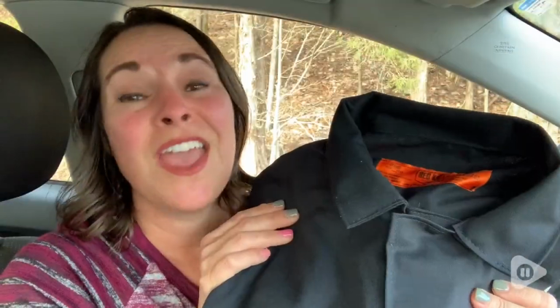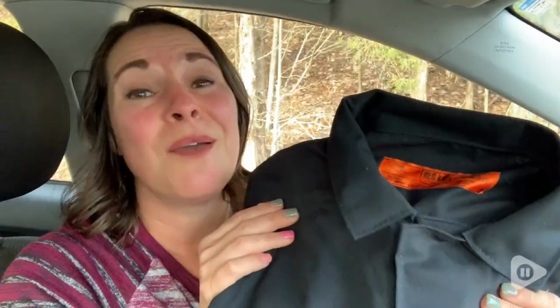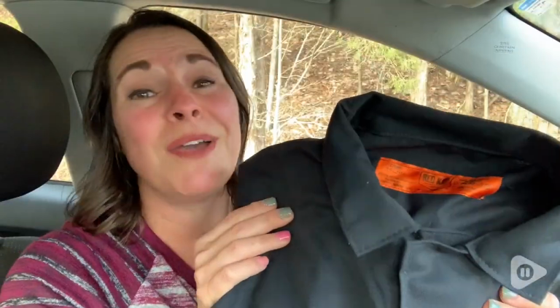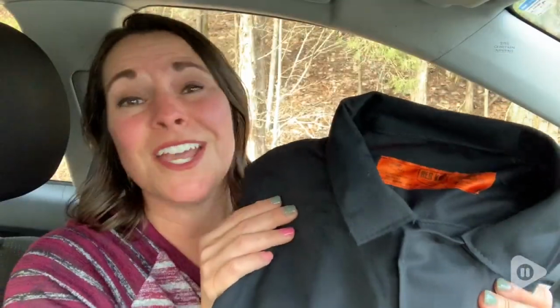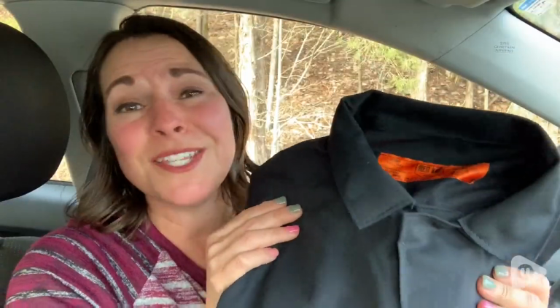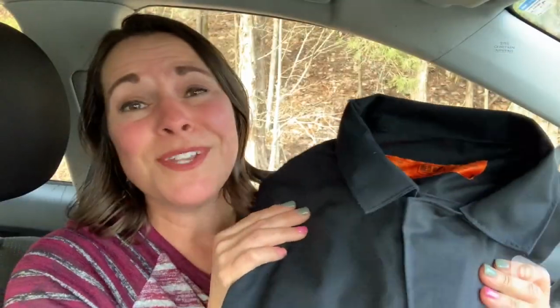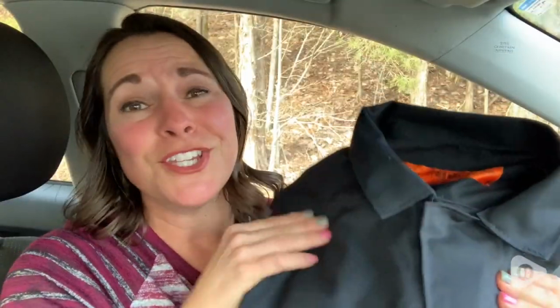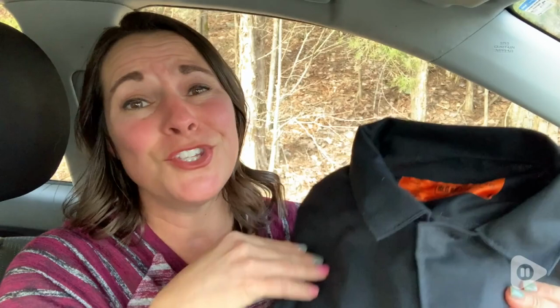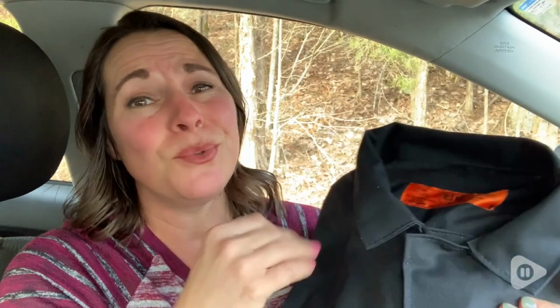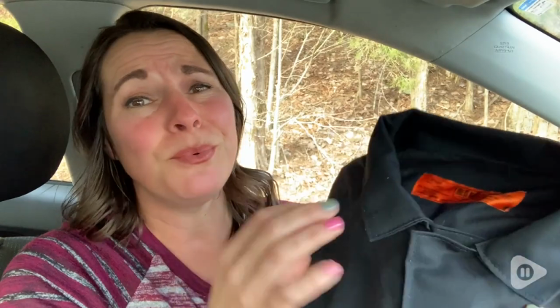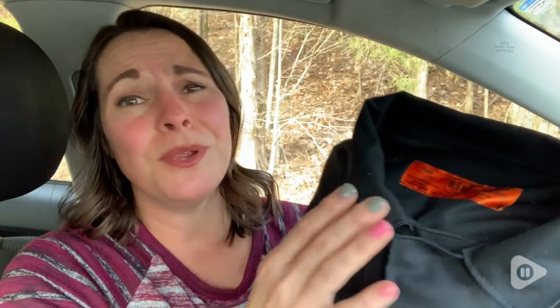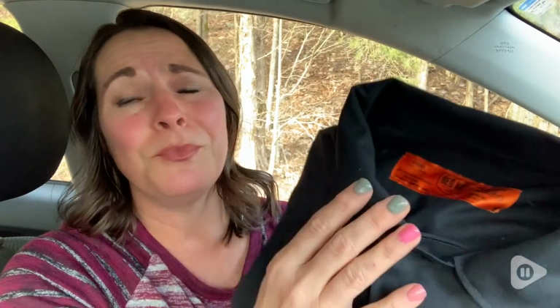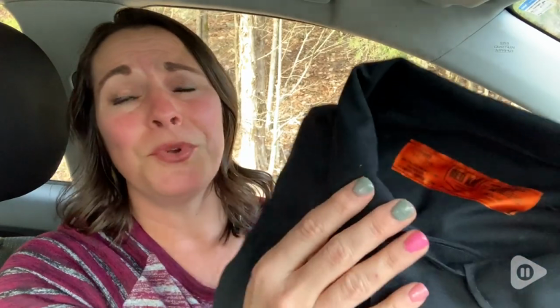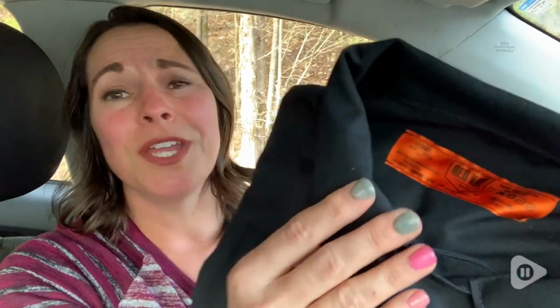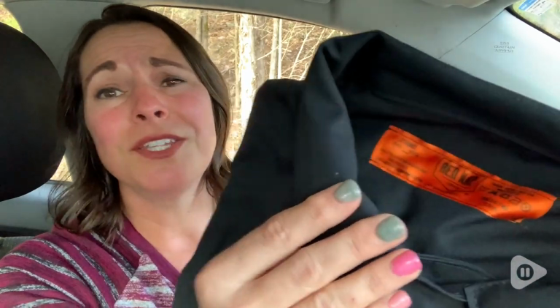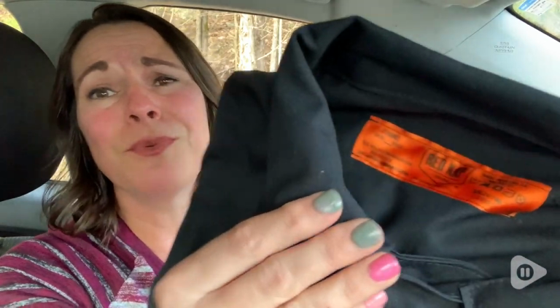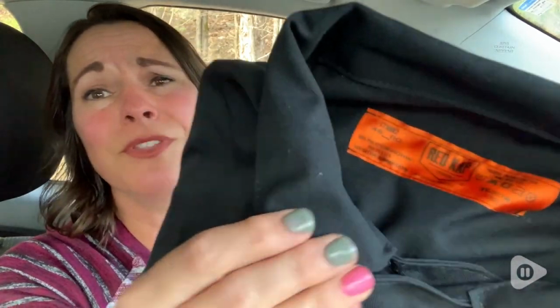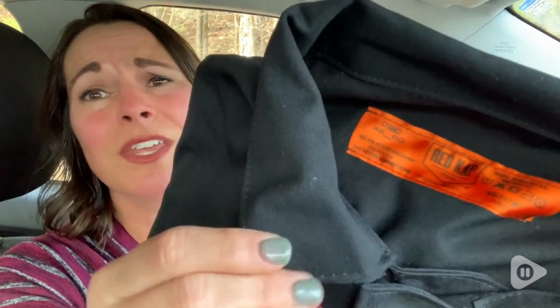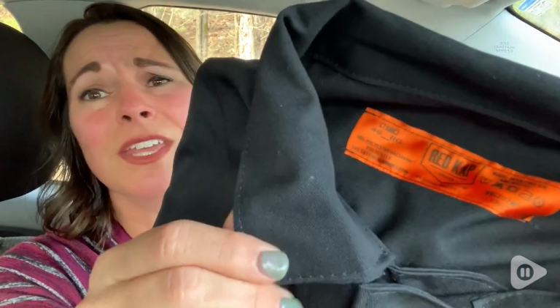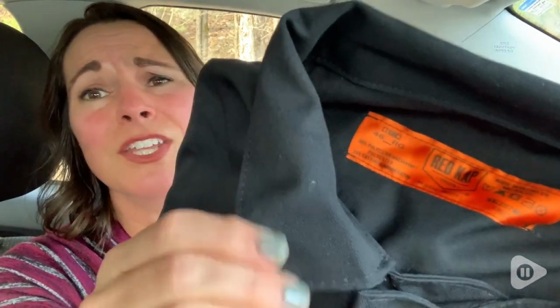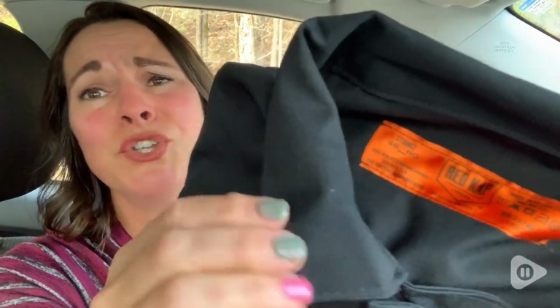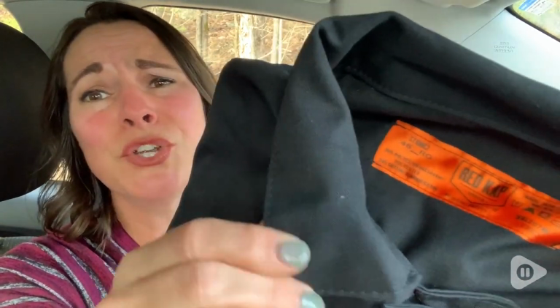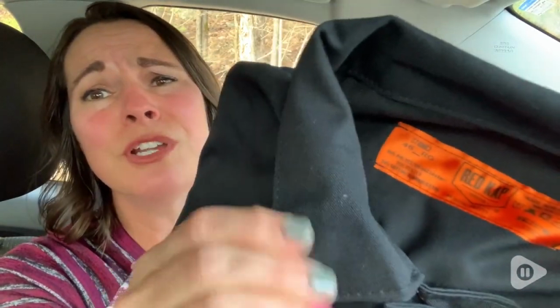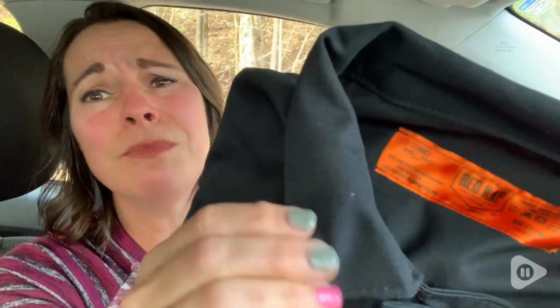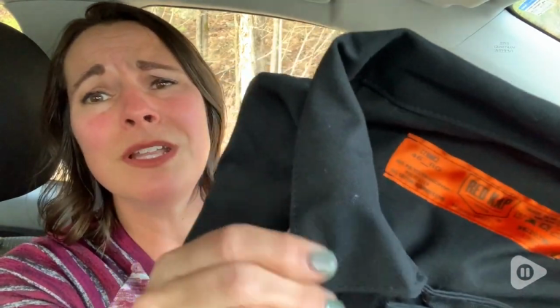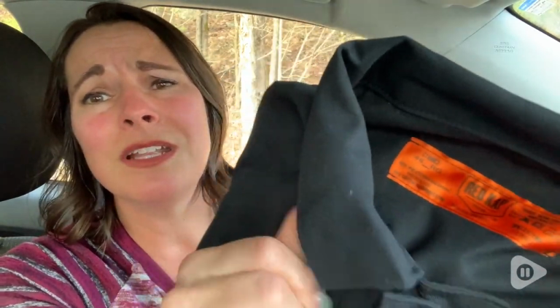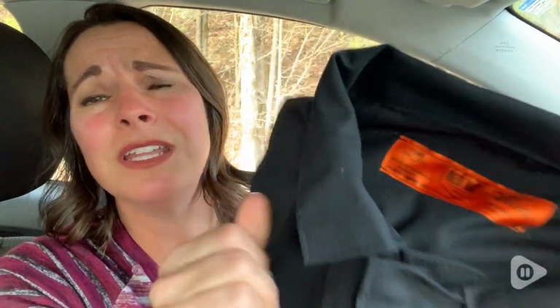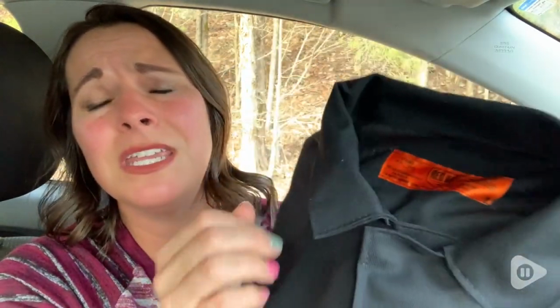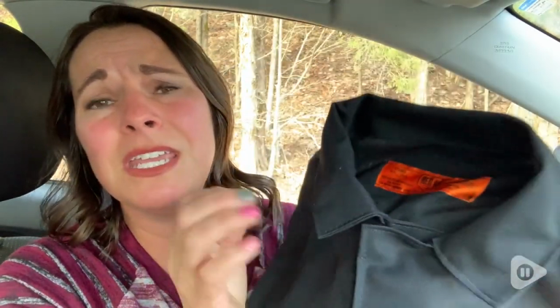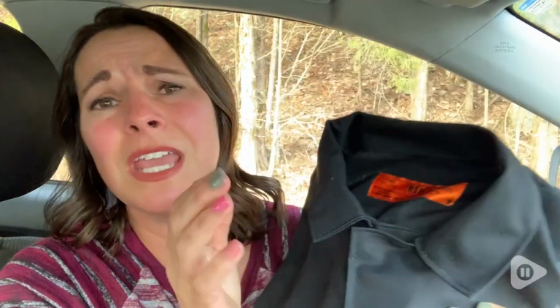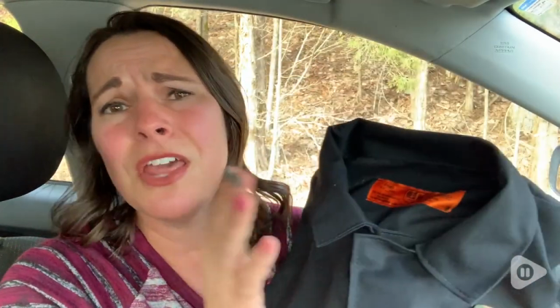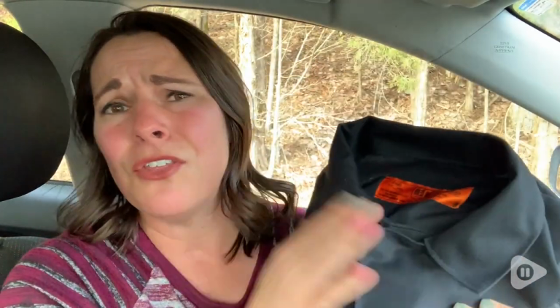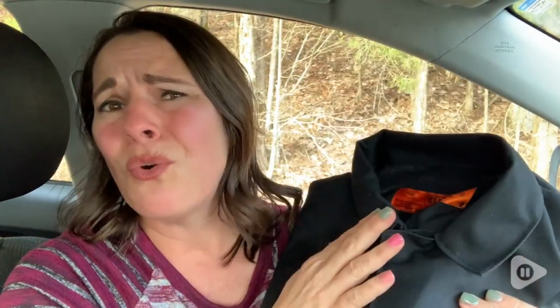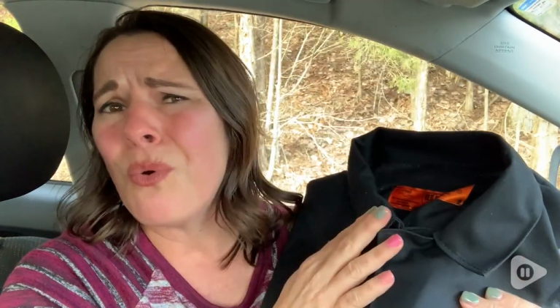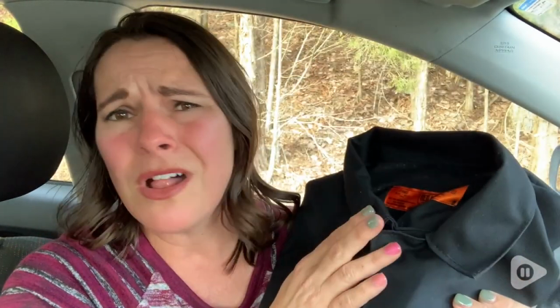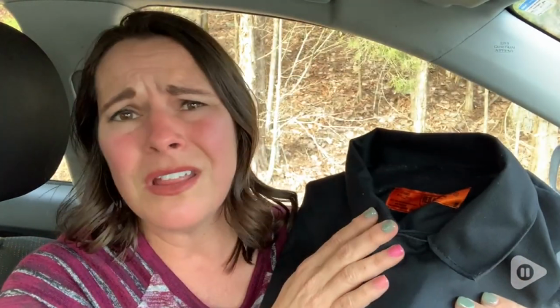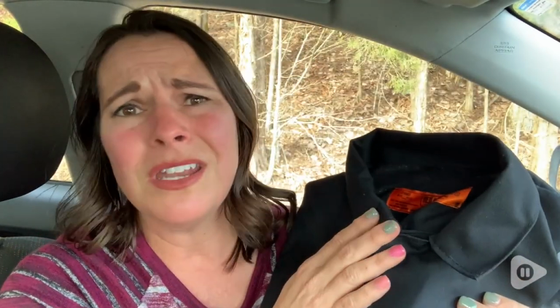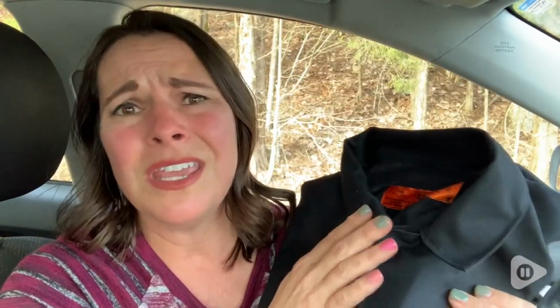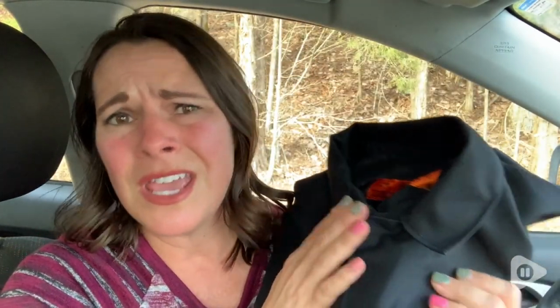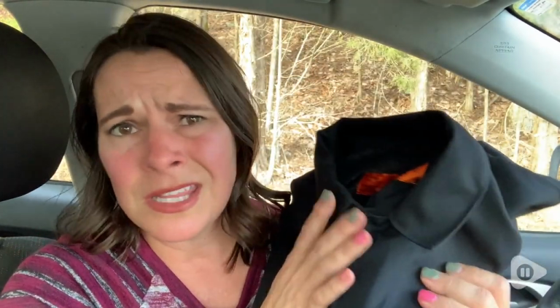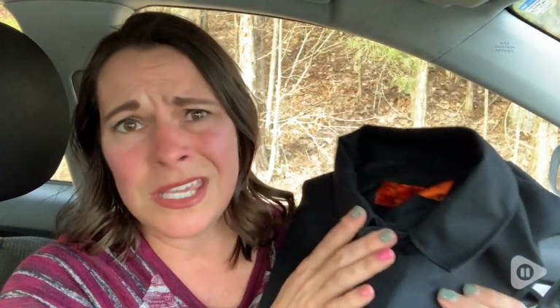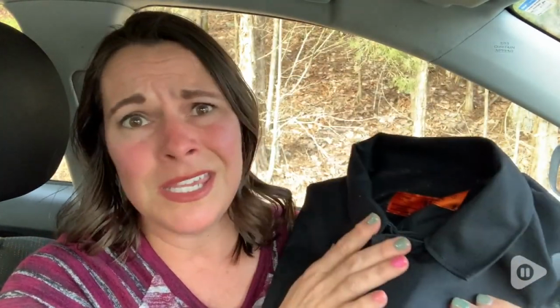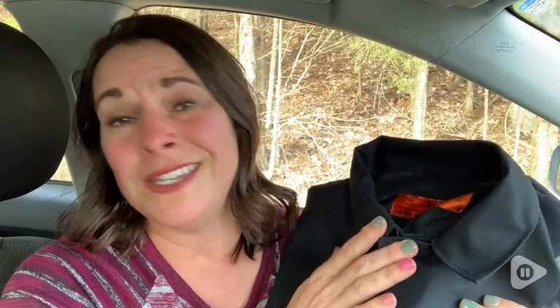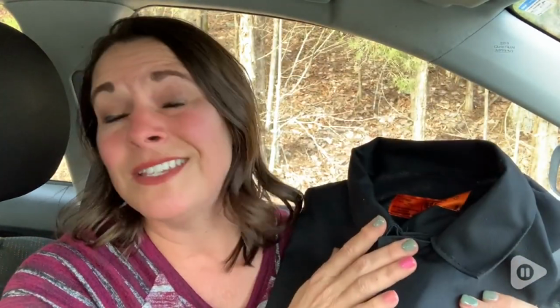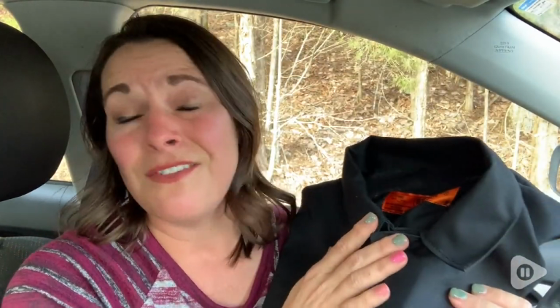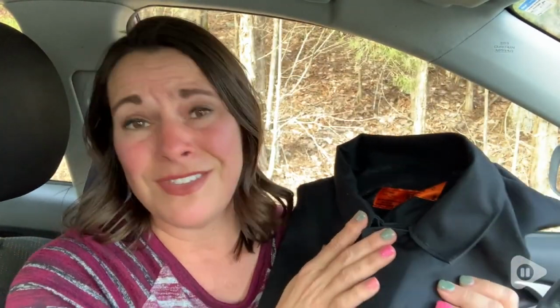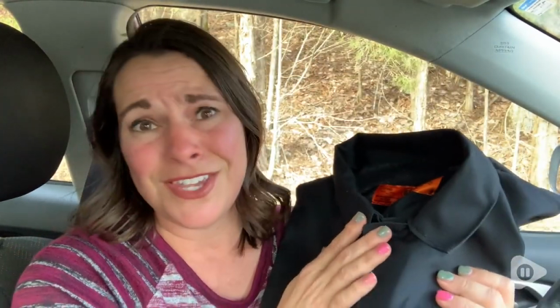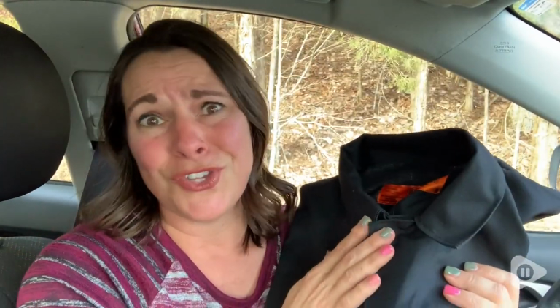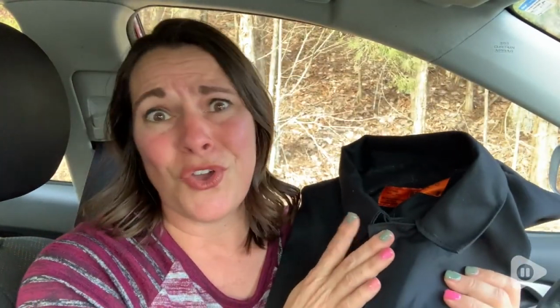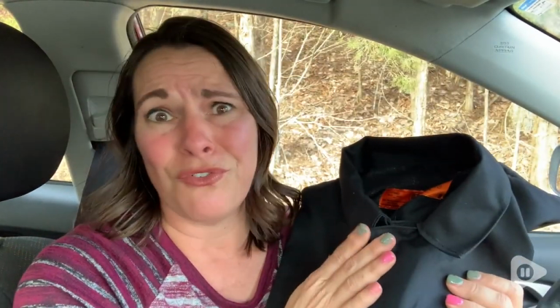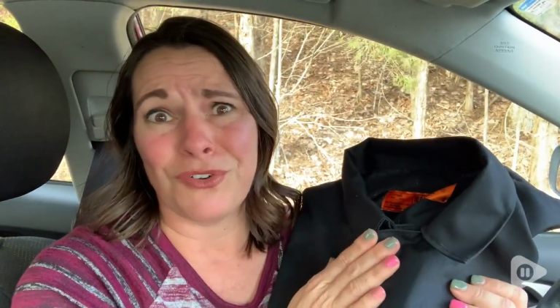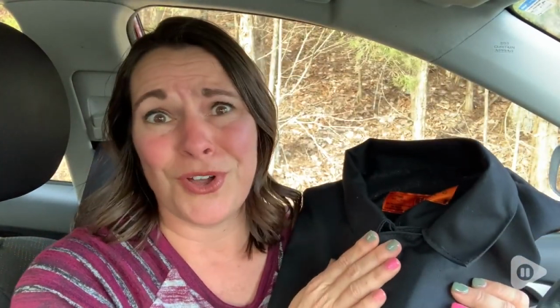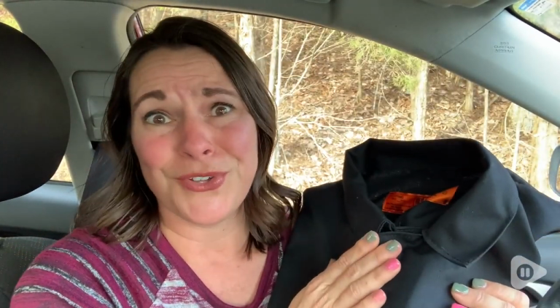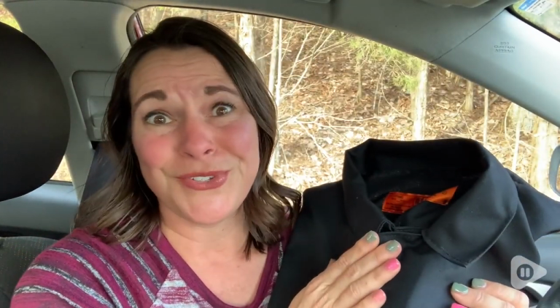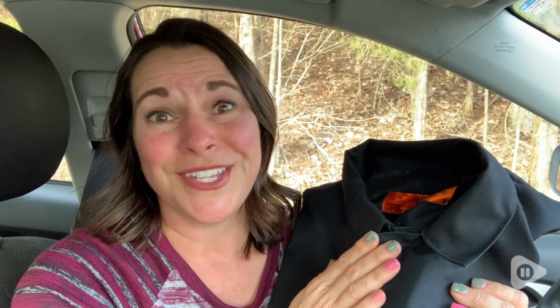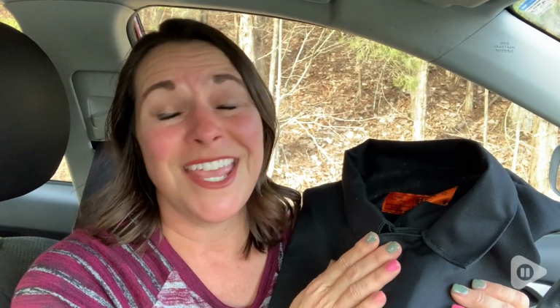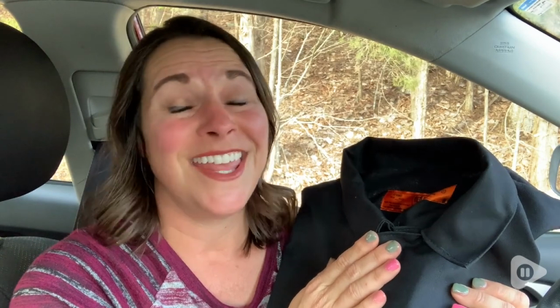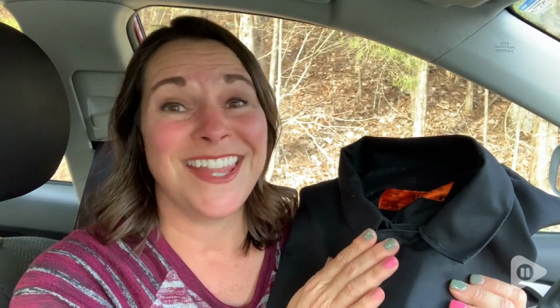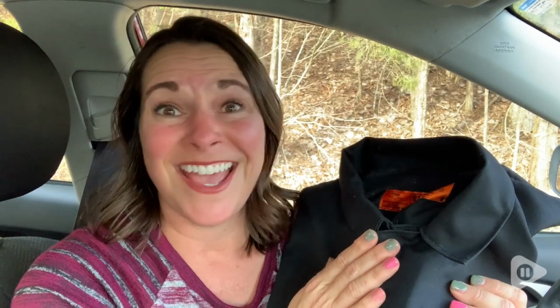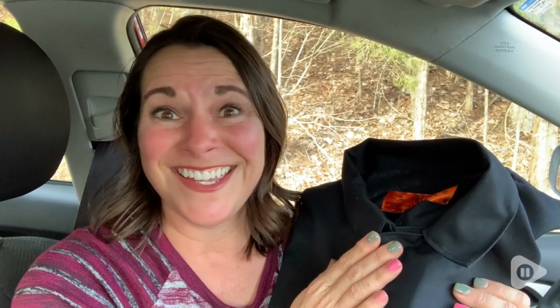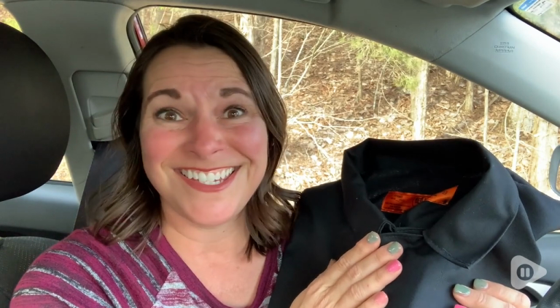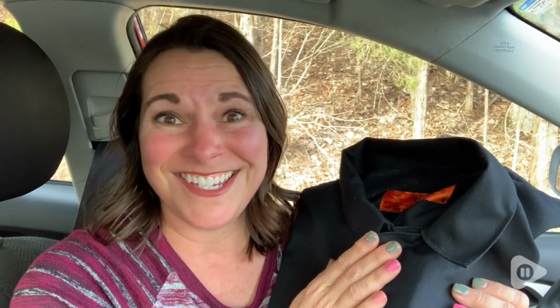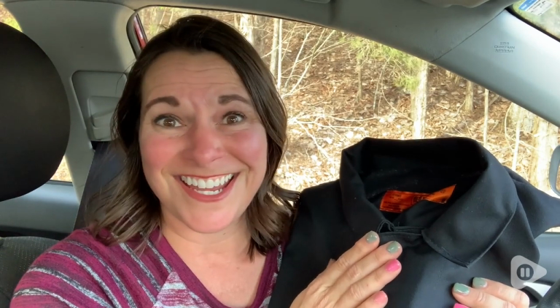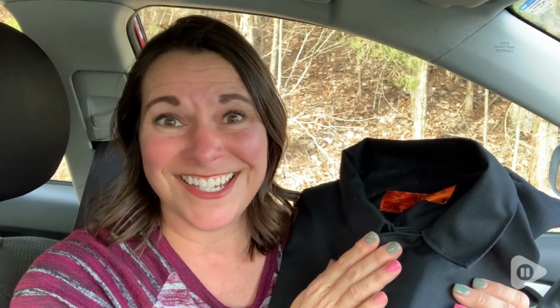My husband is super impressed with the durability, the quality, and the ease of these overalls.